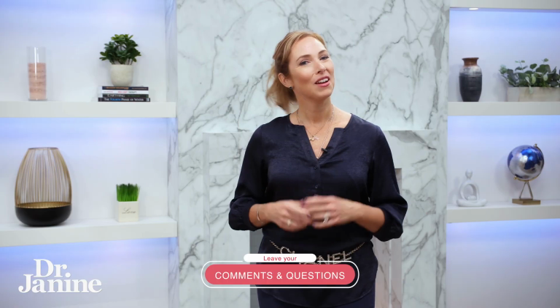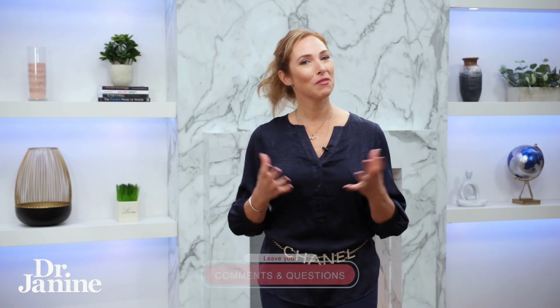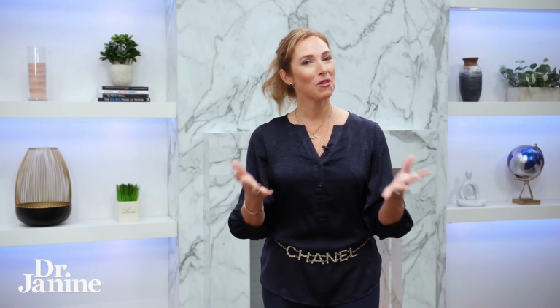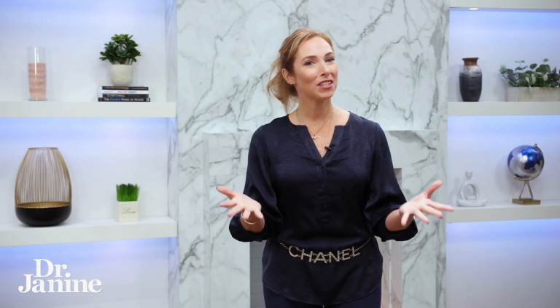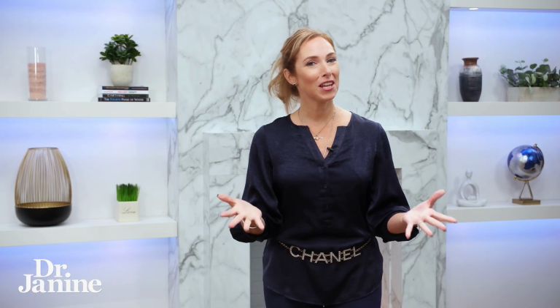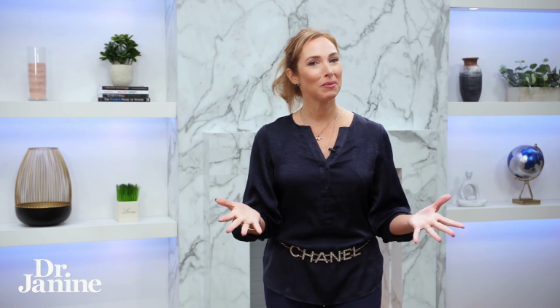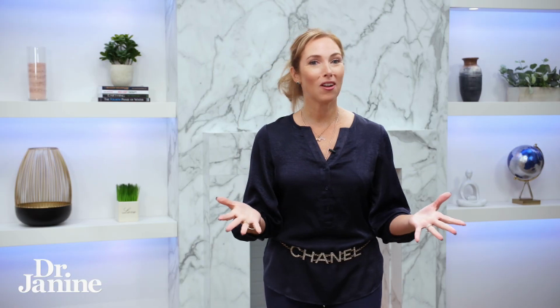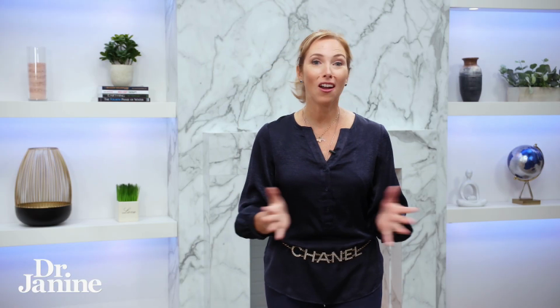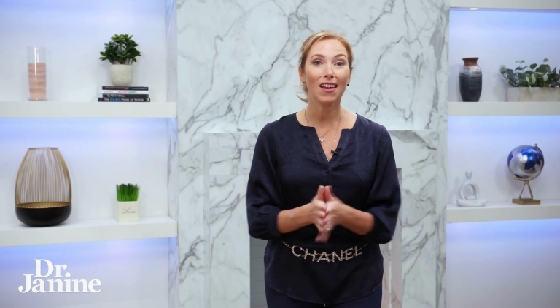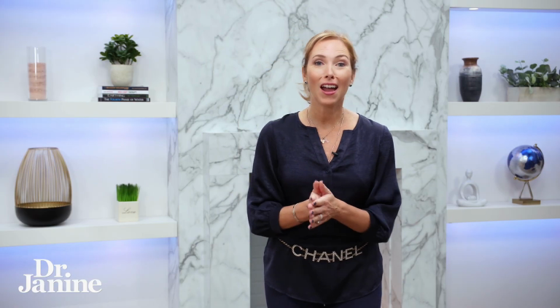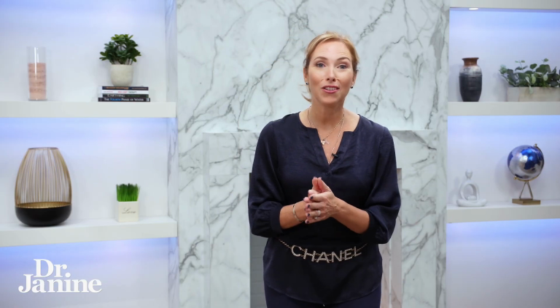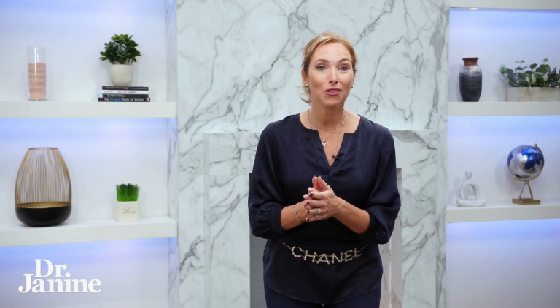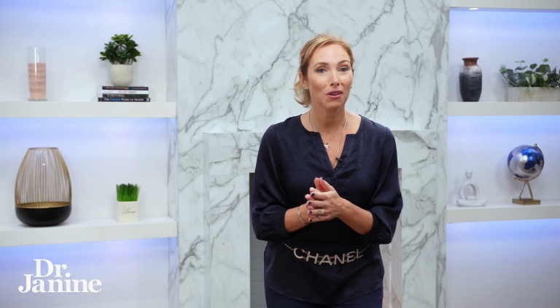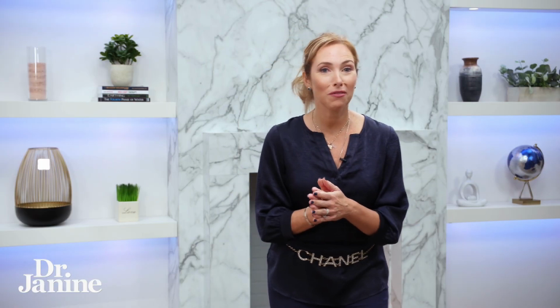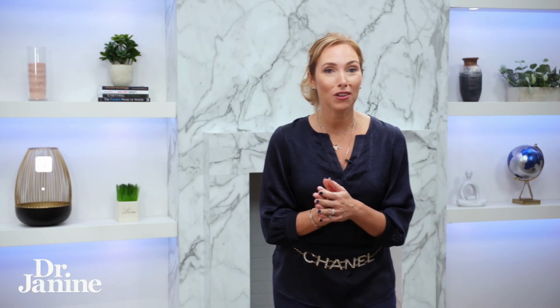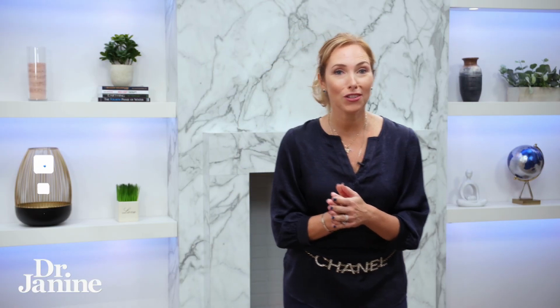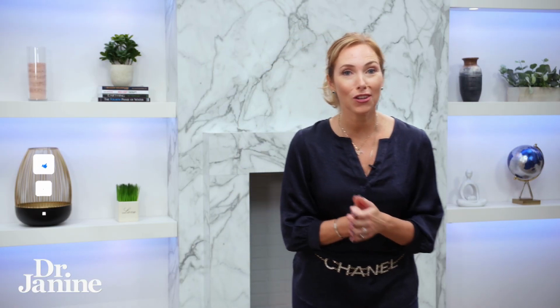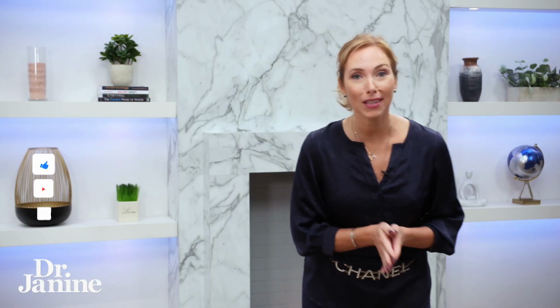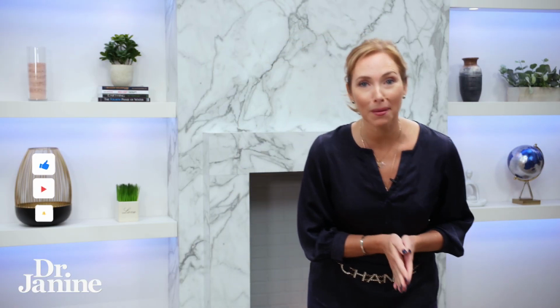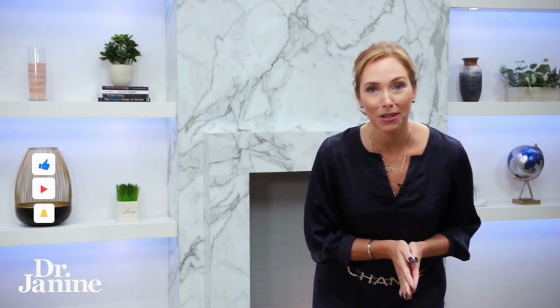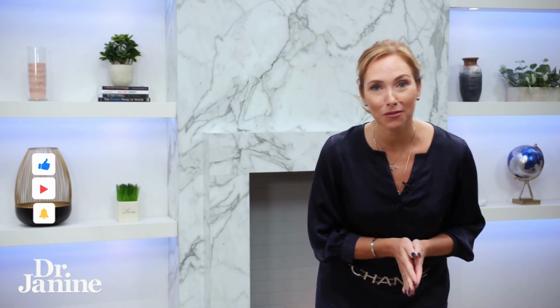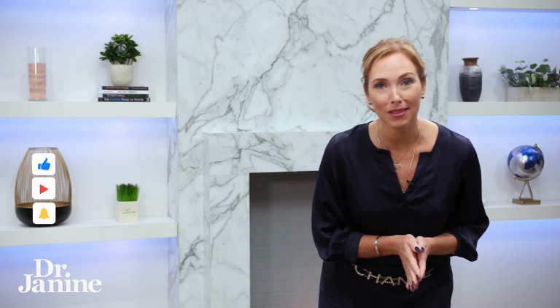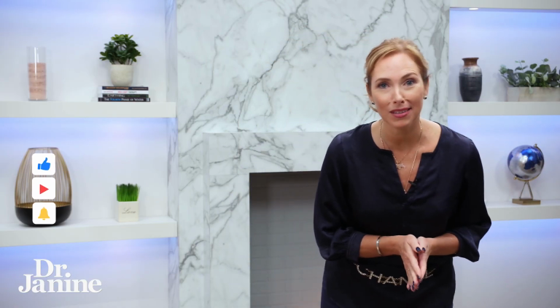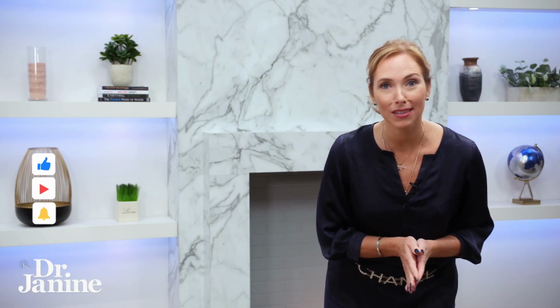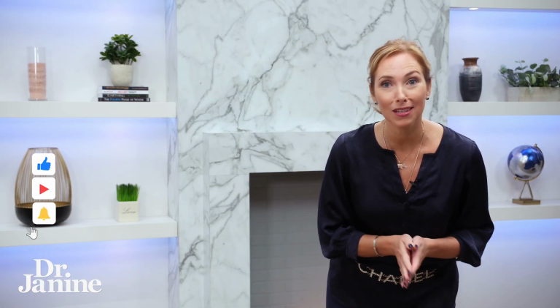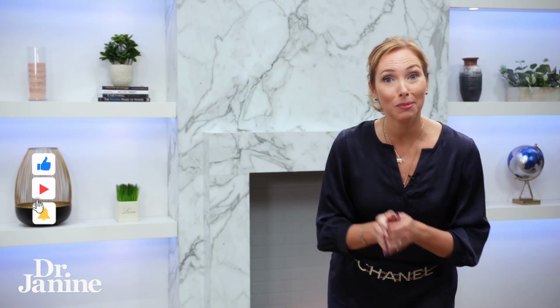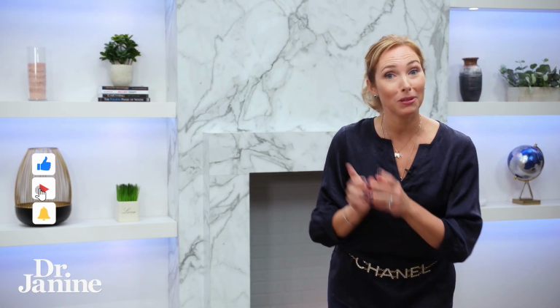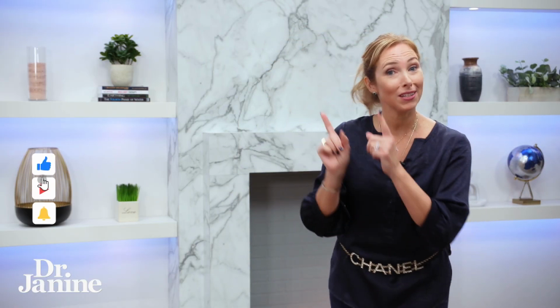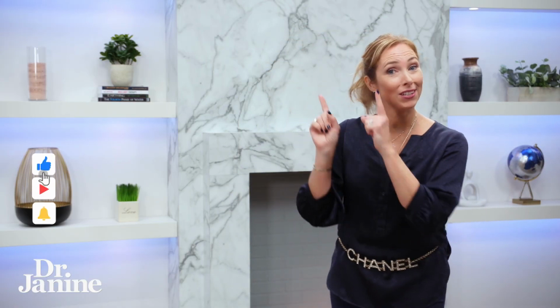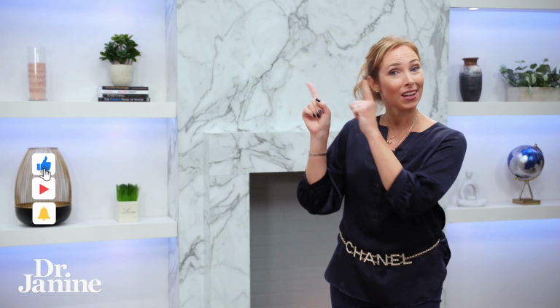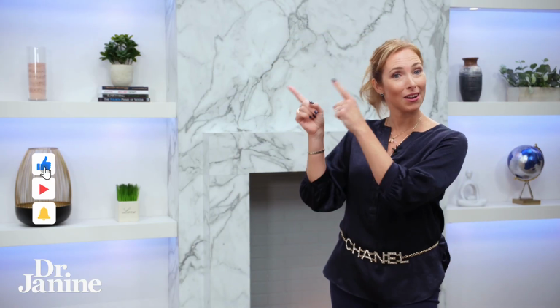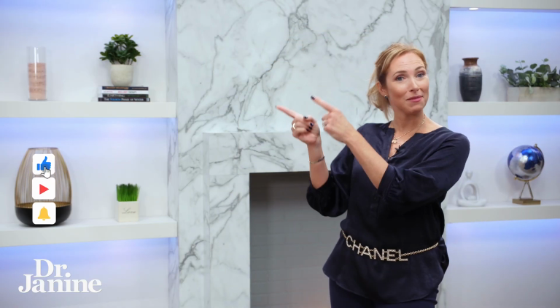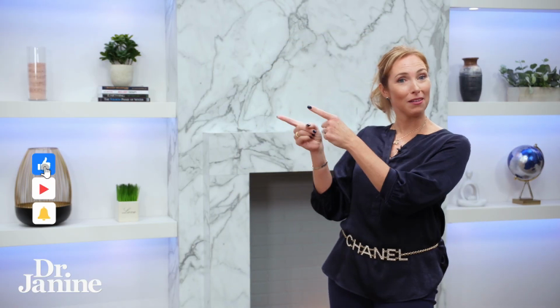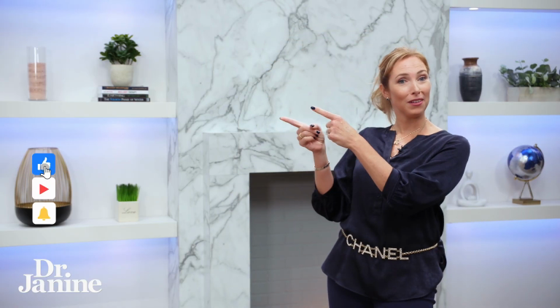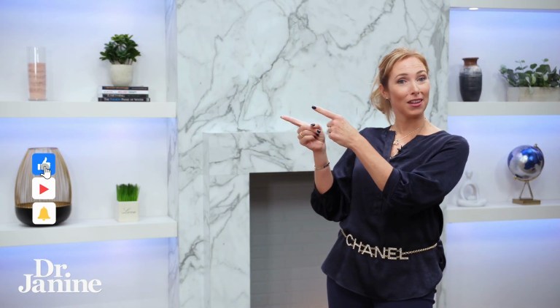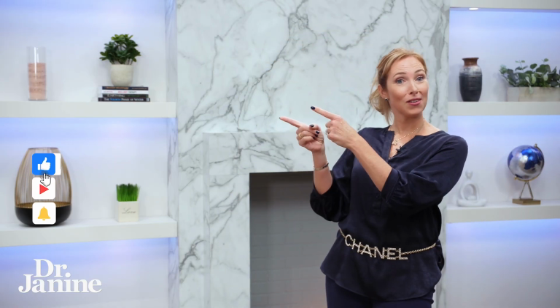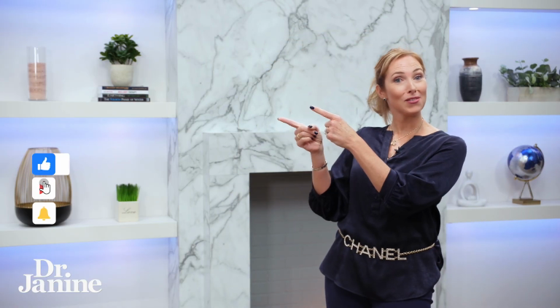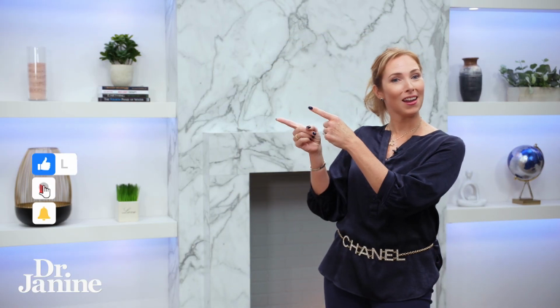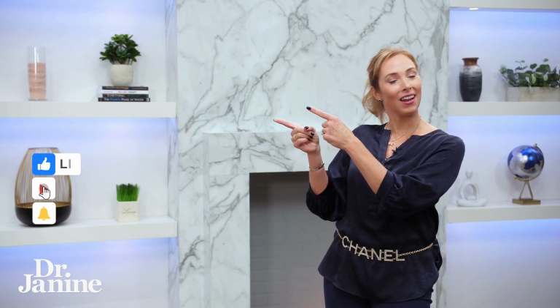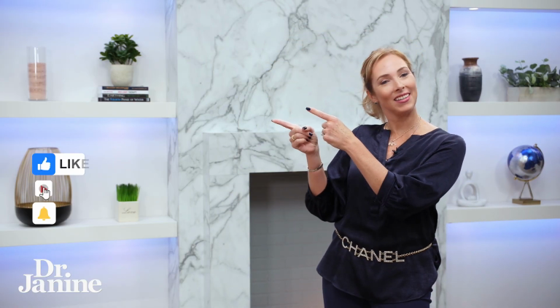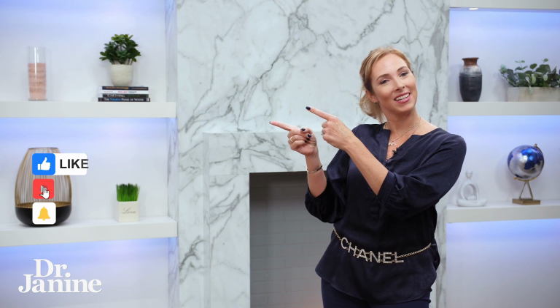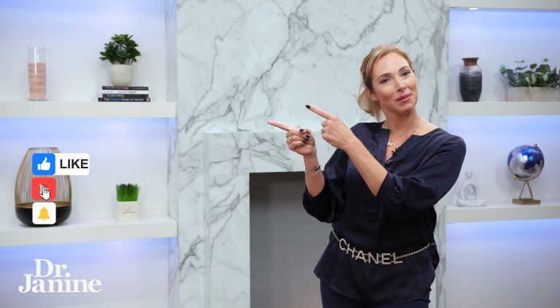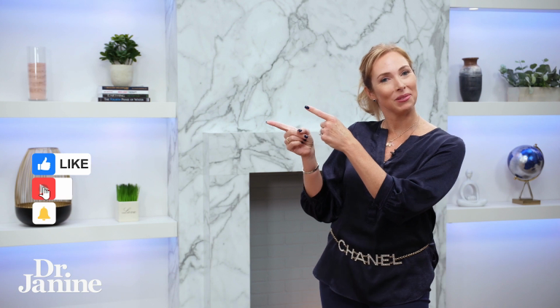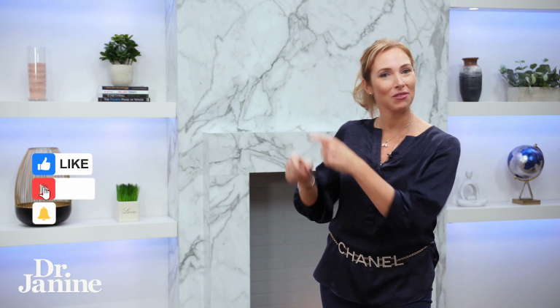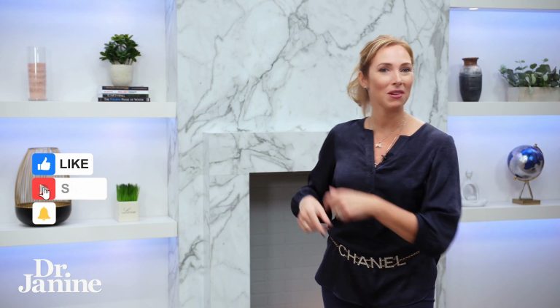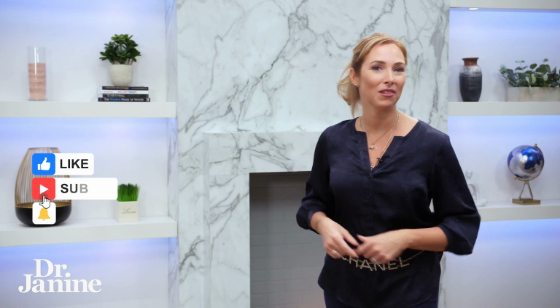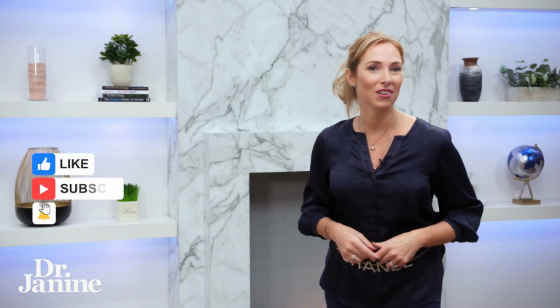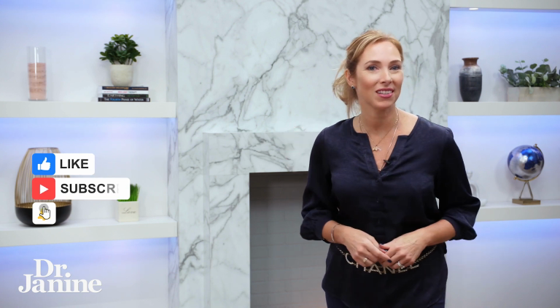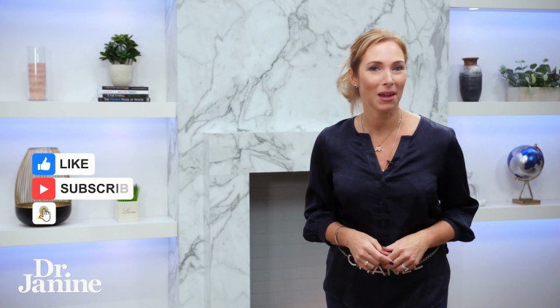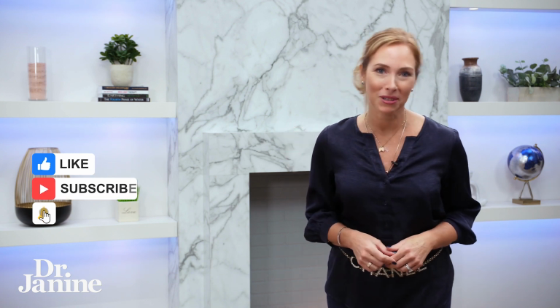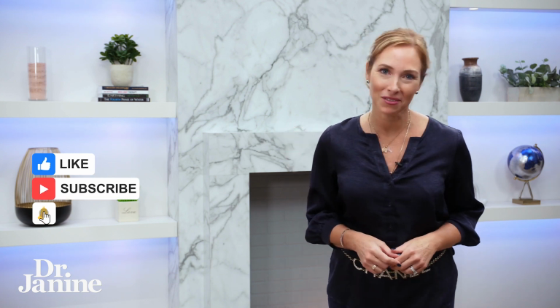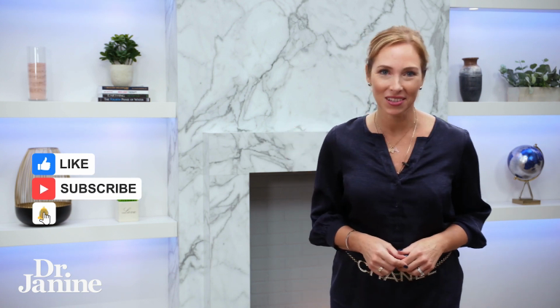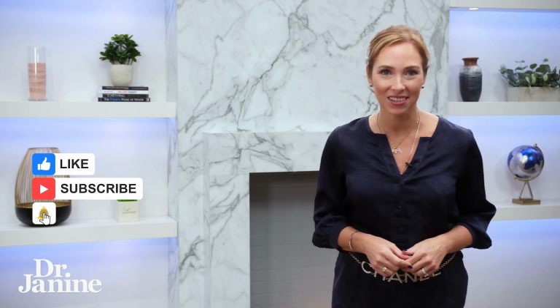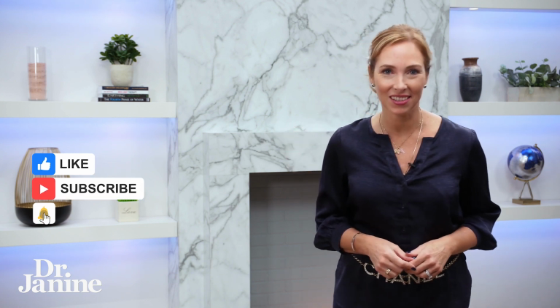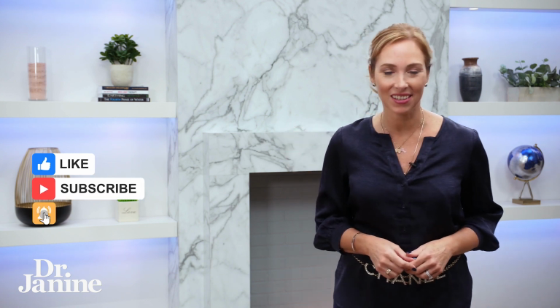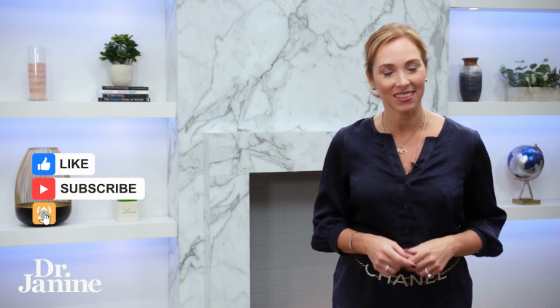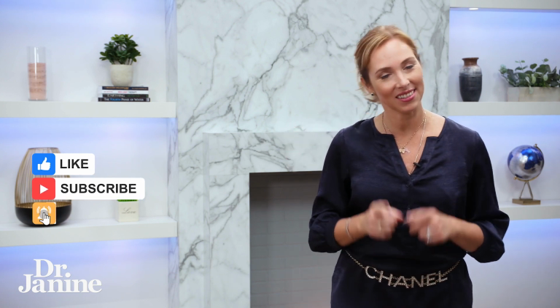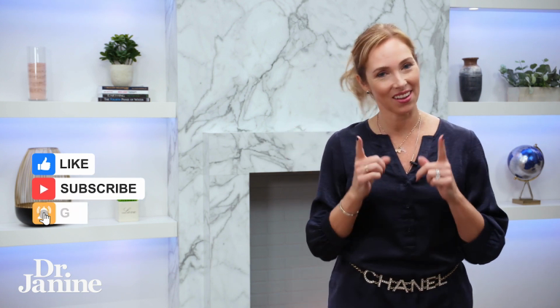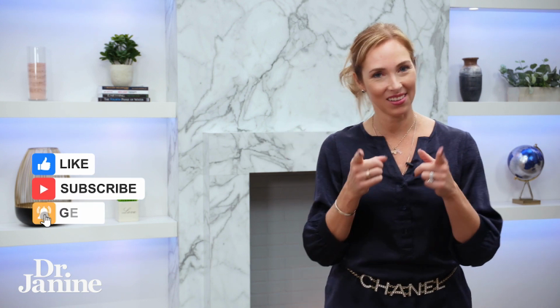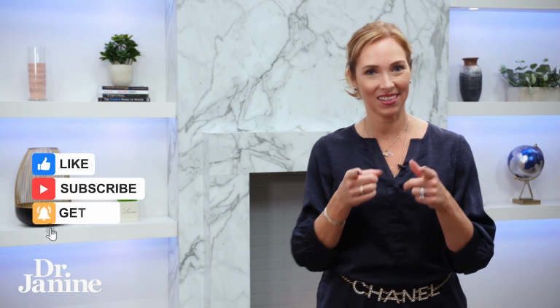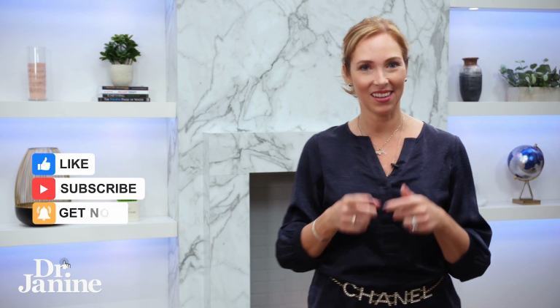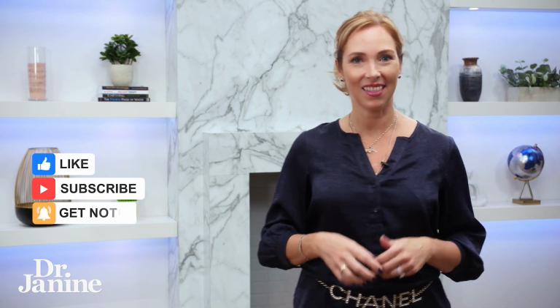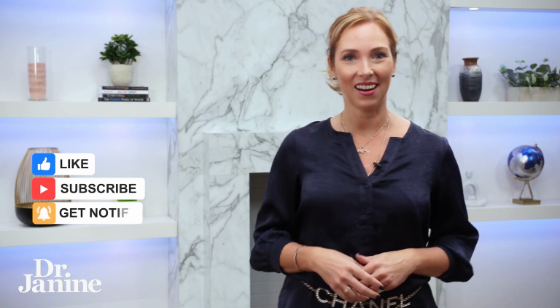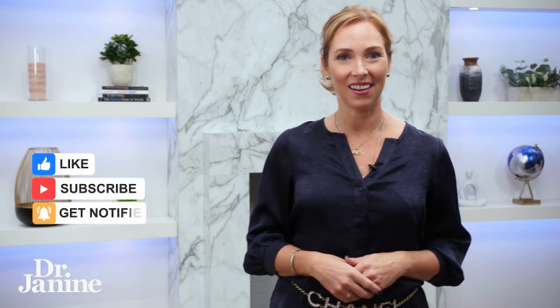For more tips on how to reverse your leptin resistance, please check out my video: nine tips to reverse leptin resistance. I'll see you there.